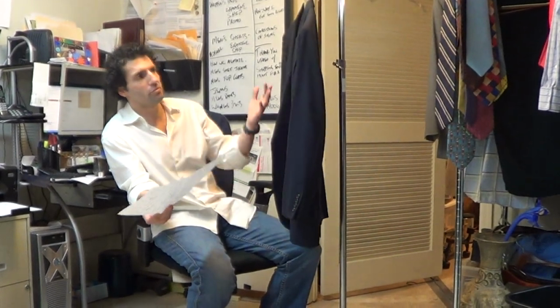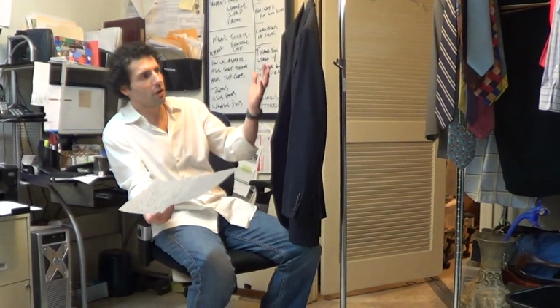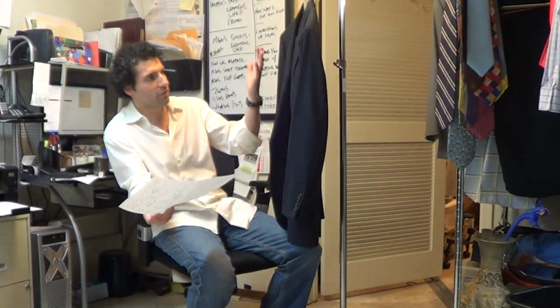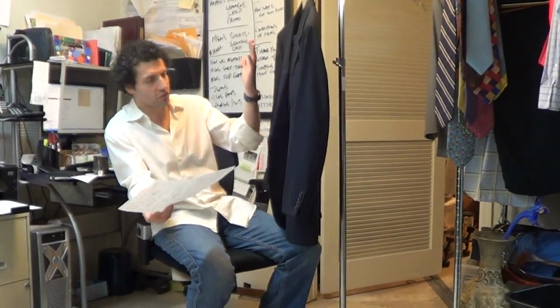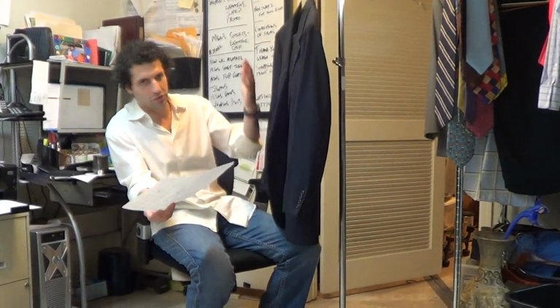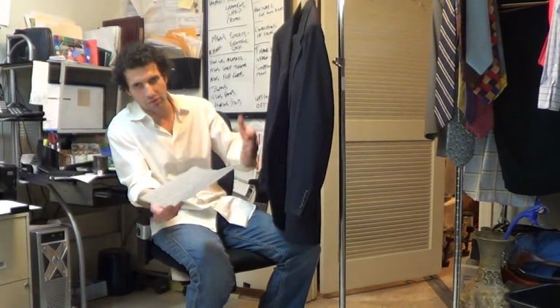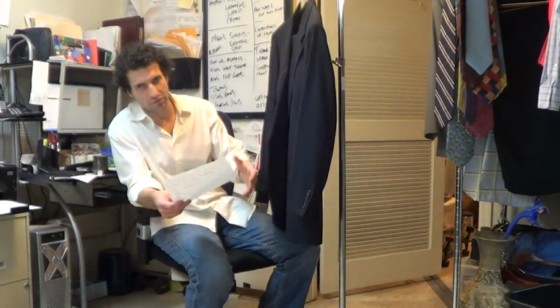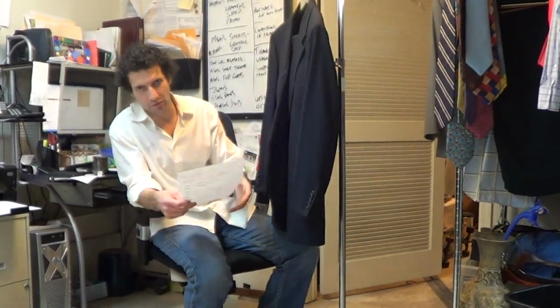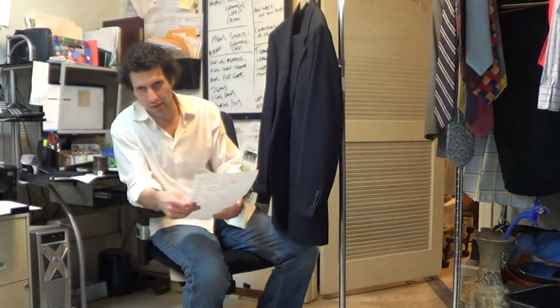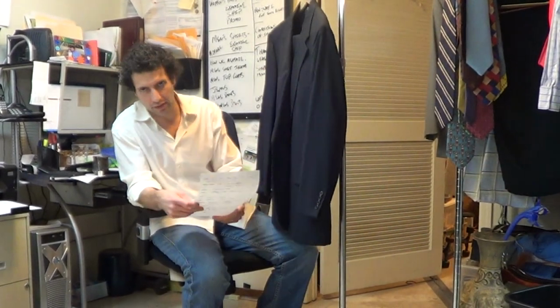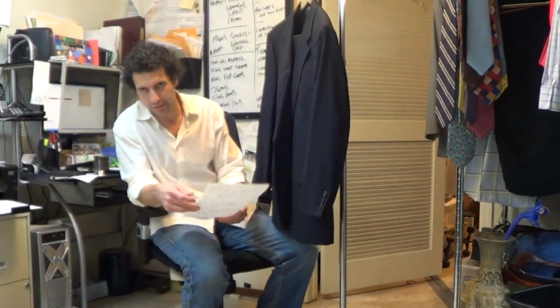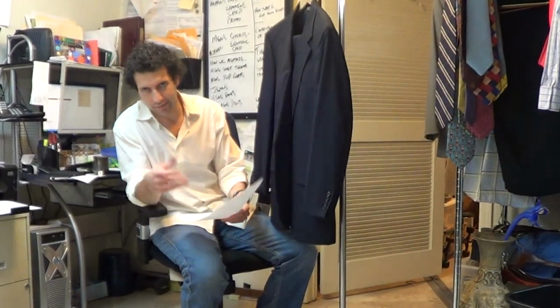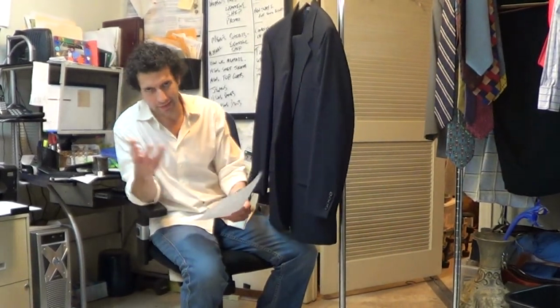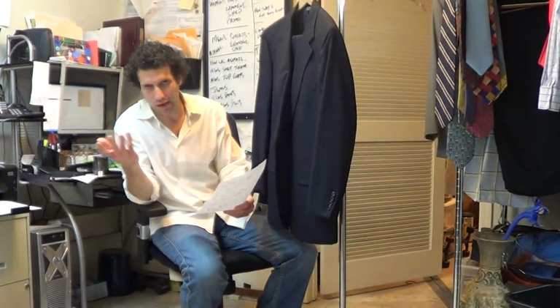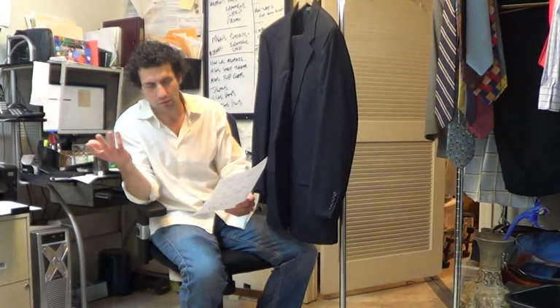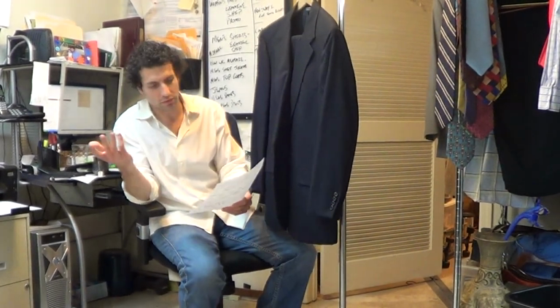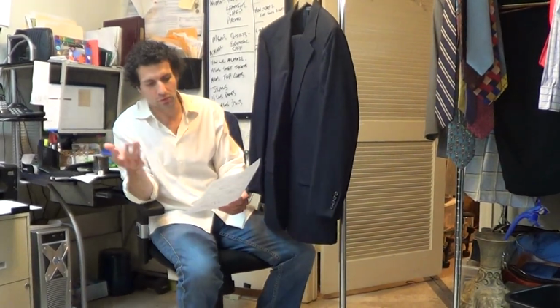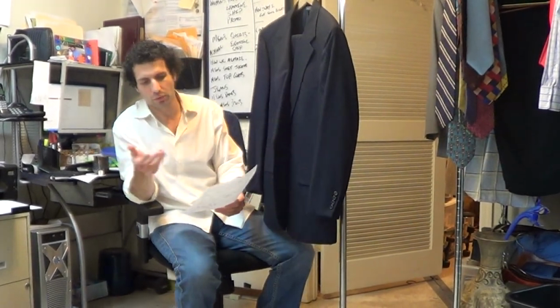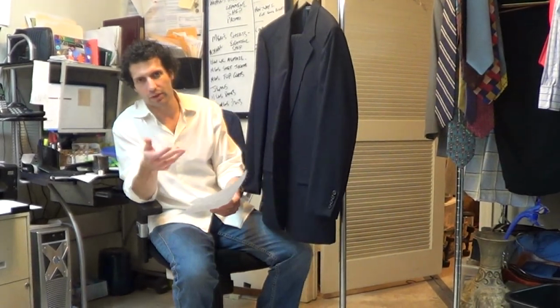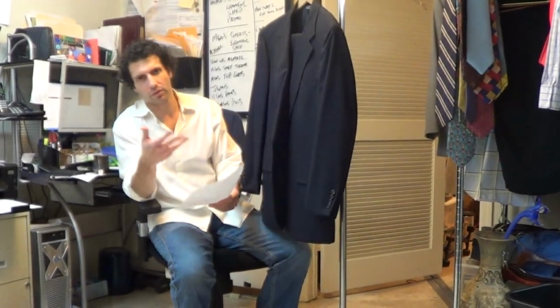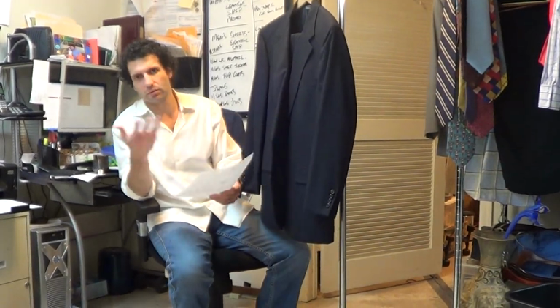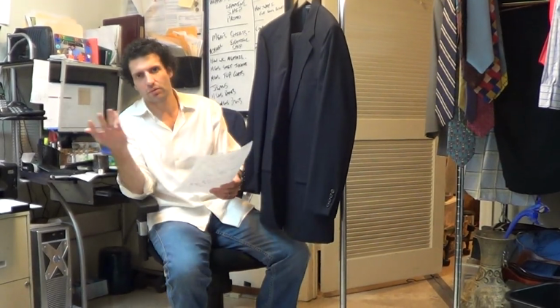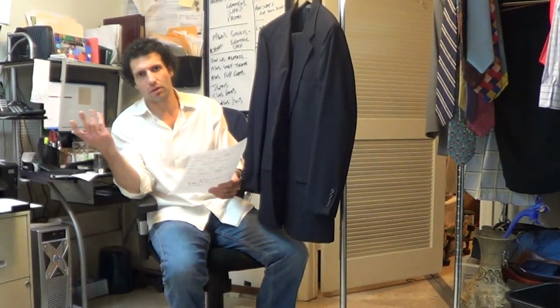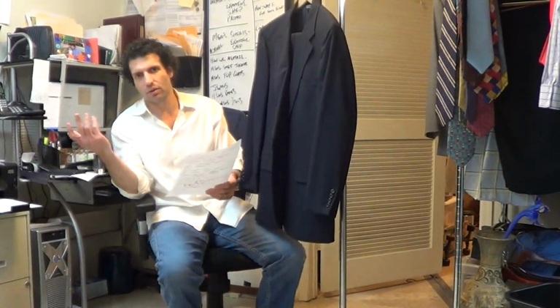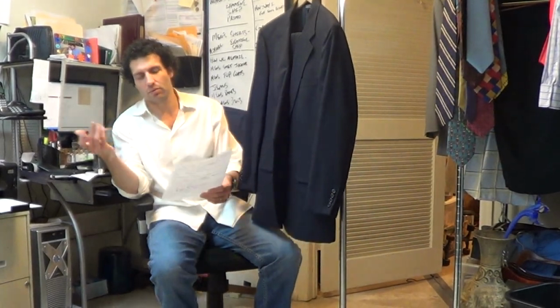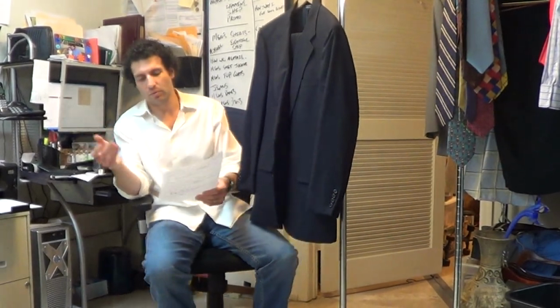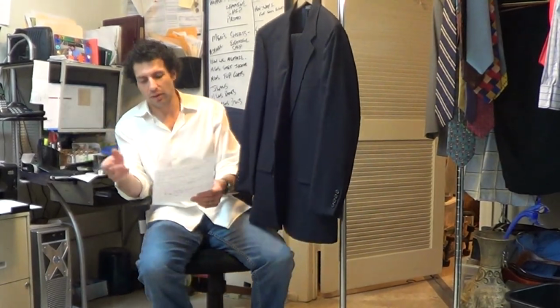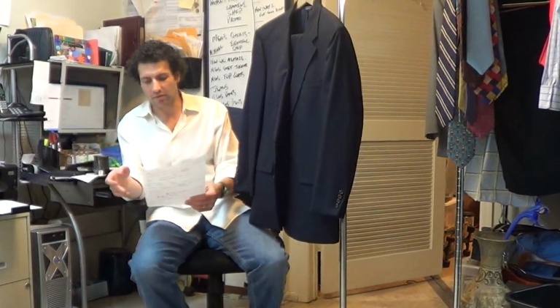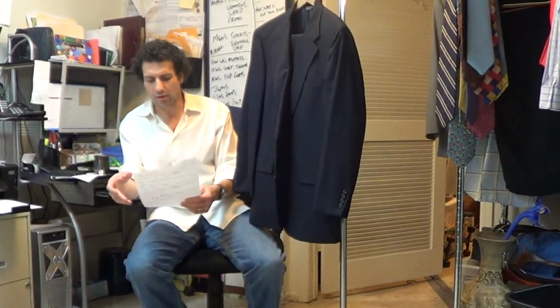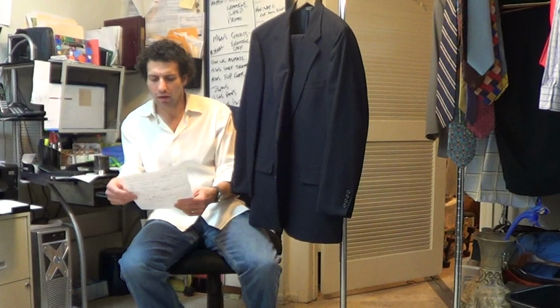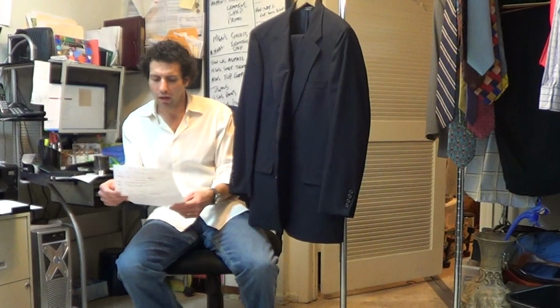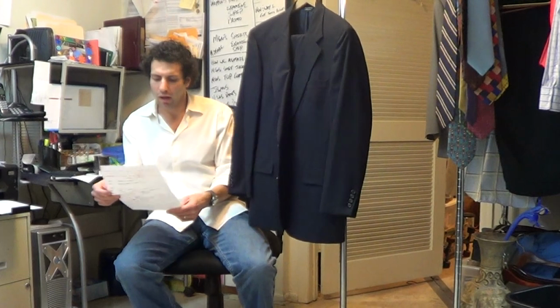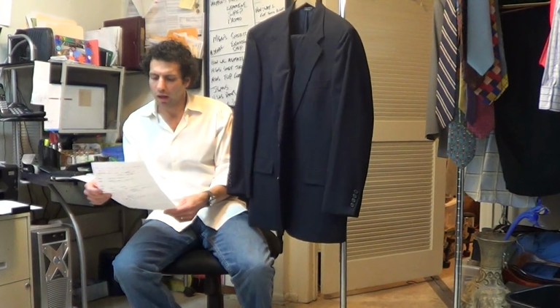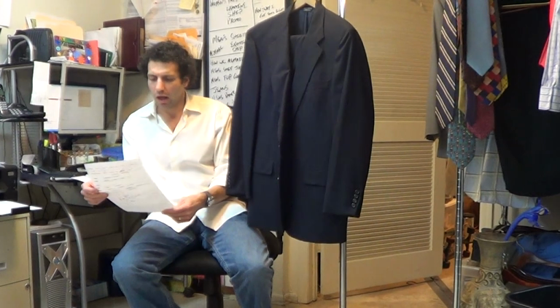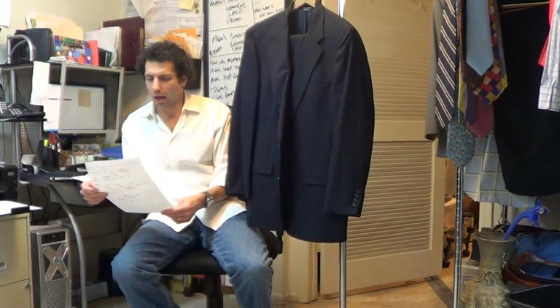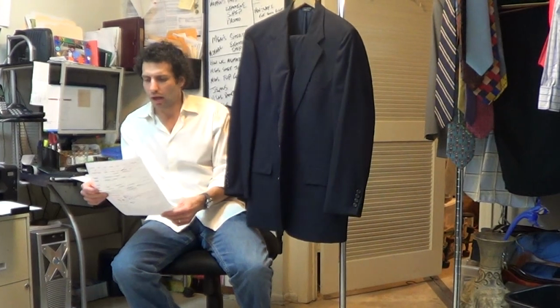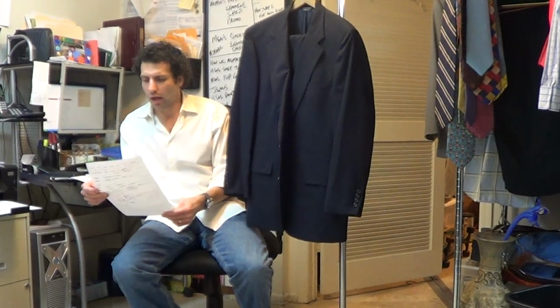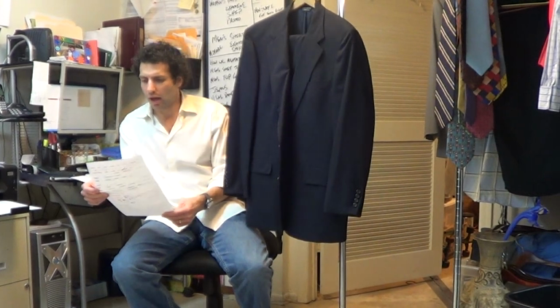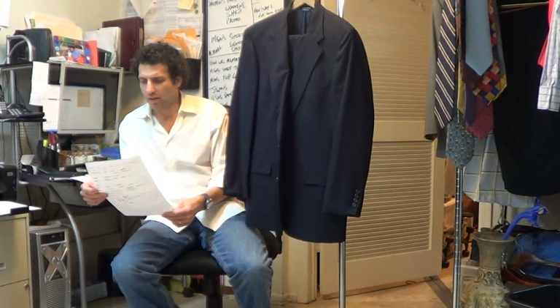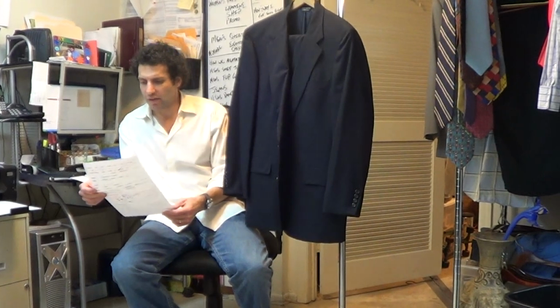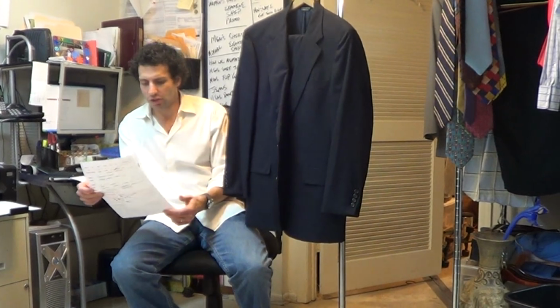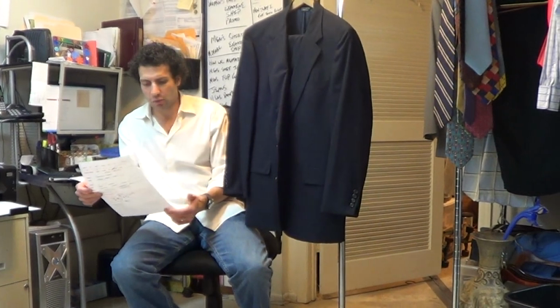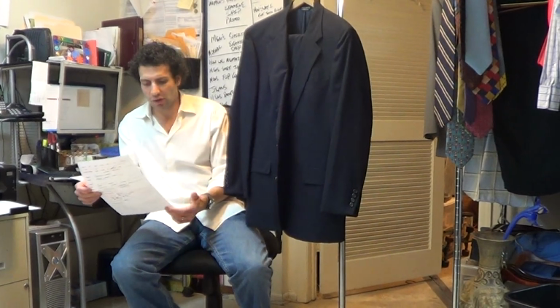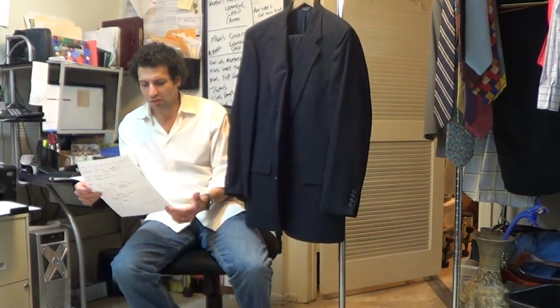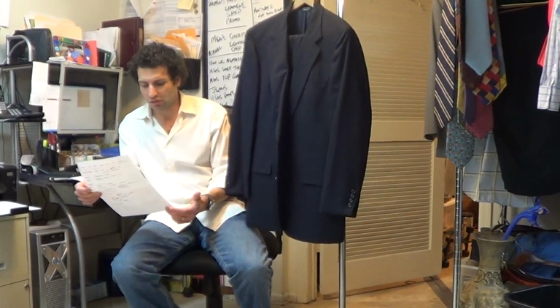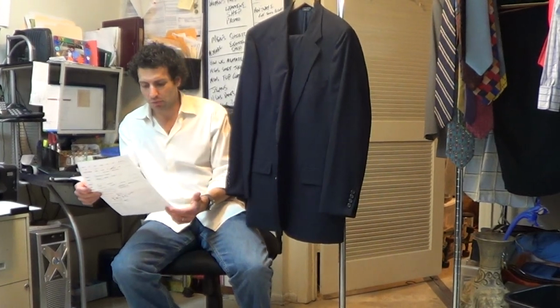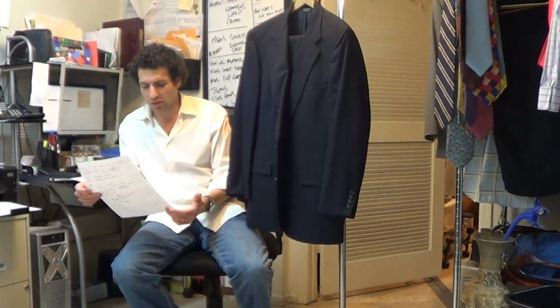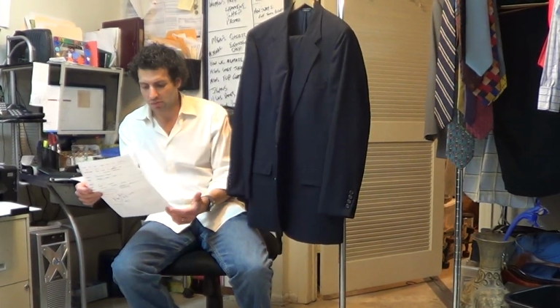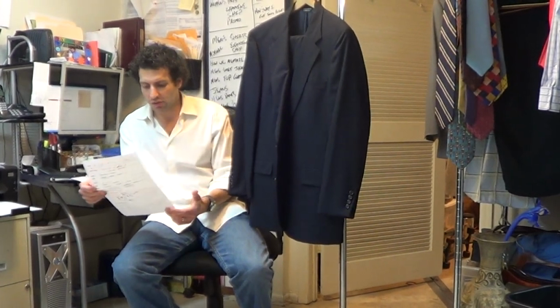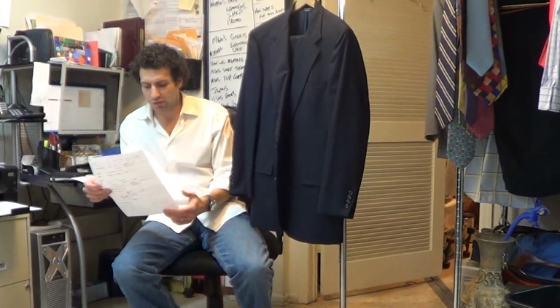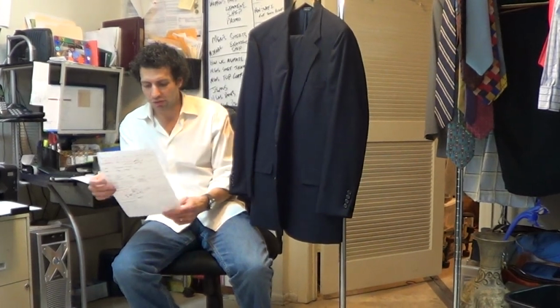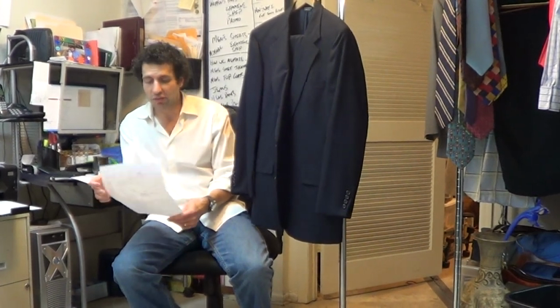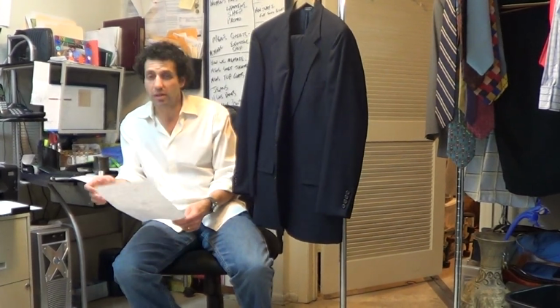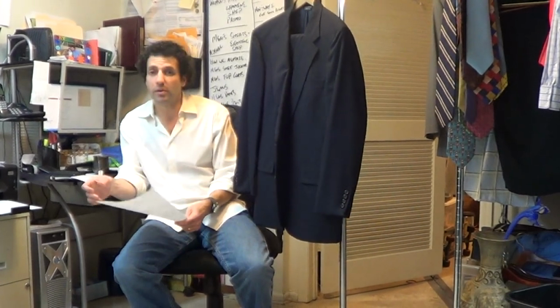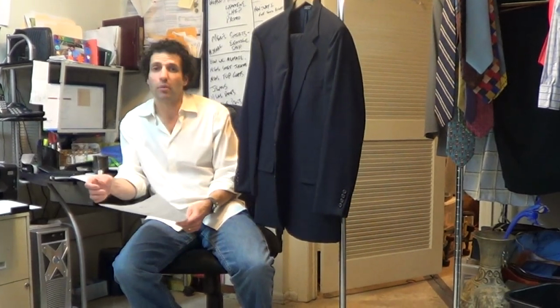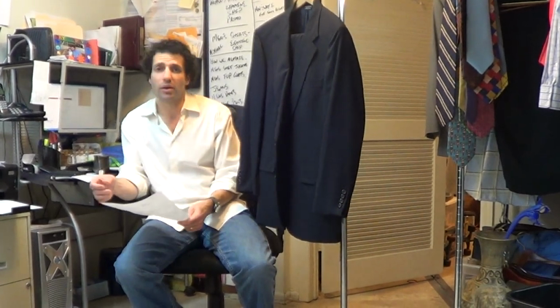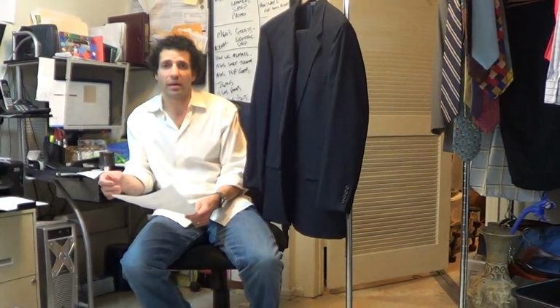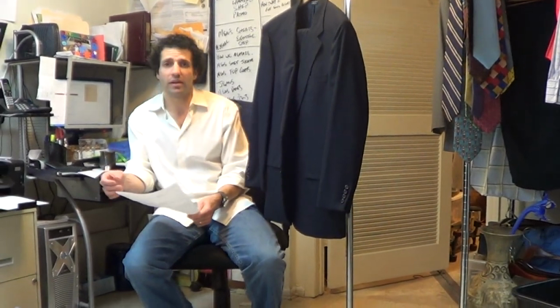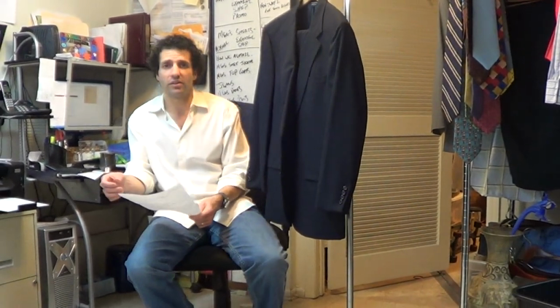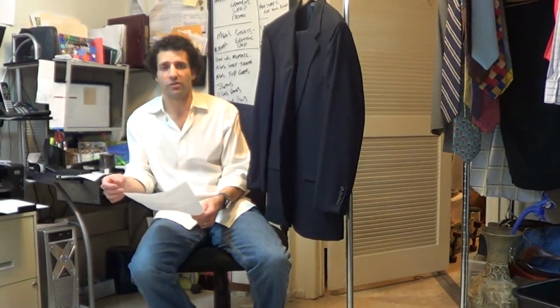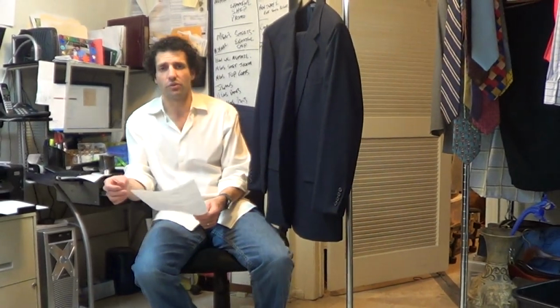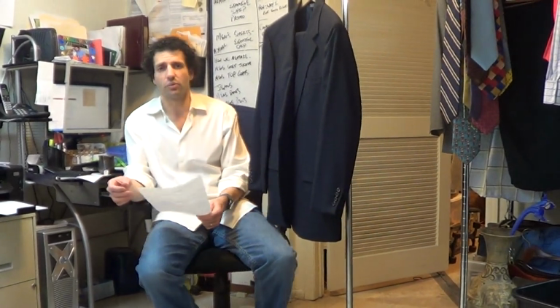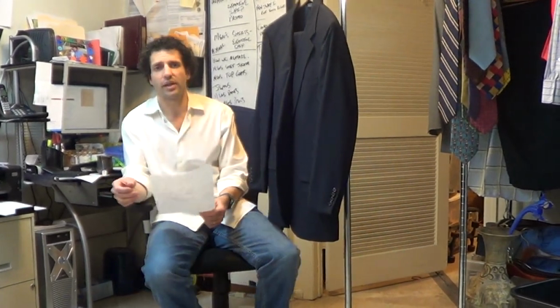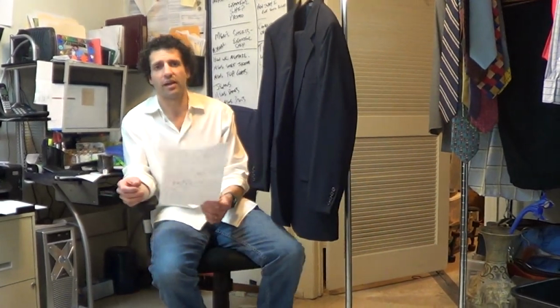Perfect suit for any accountant, lawyer, or whatever. If you have any questions for us, please shoot us an email. We'll get back to you as soon as we can.